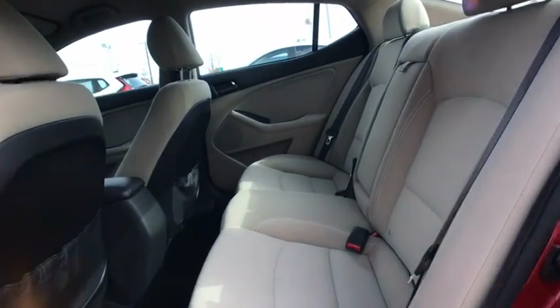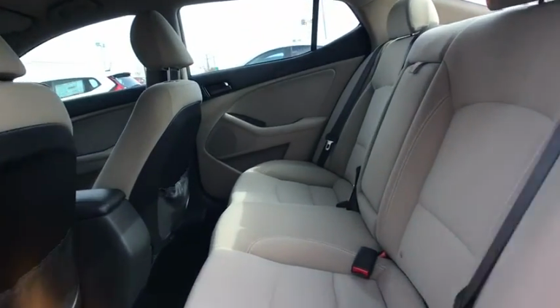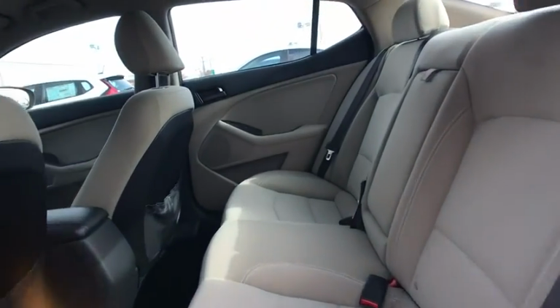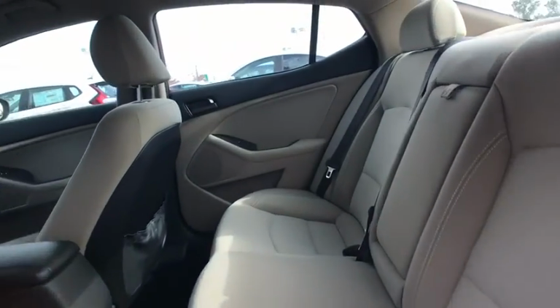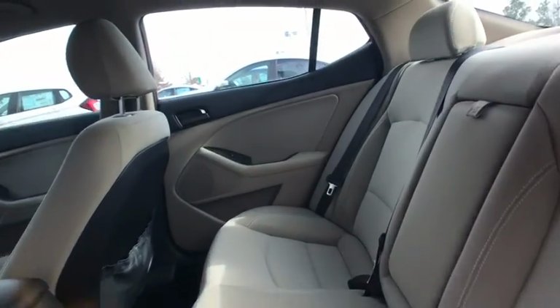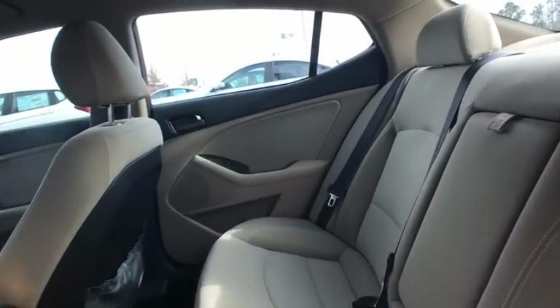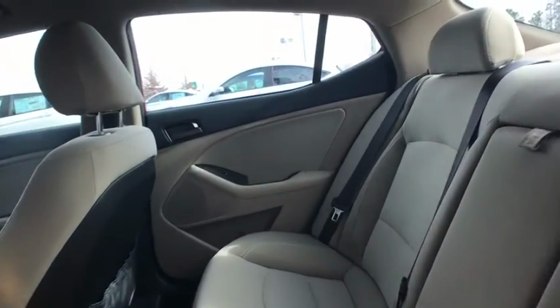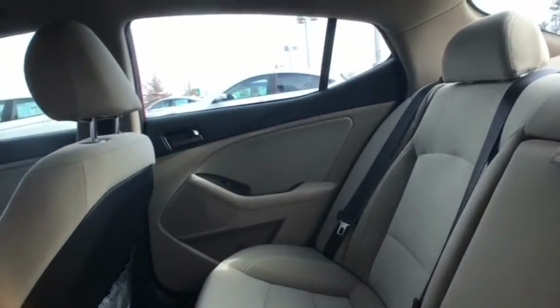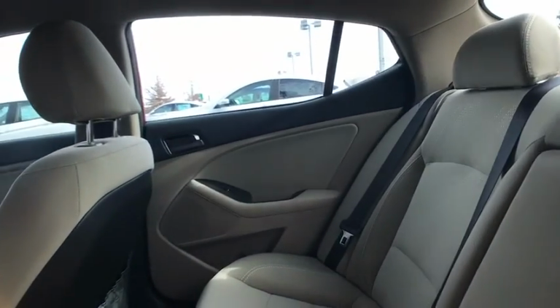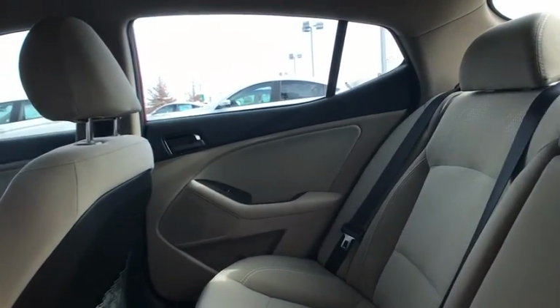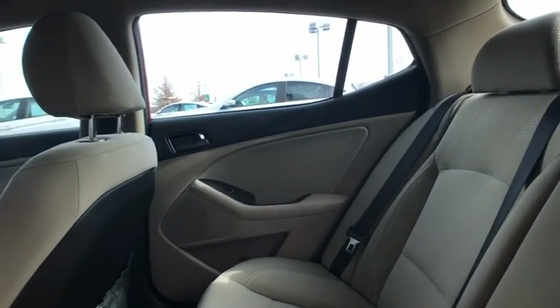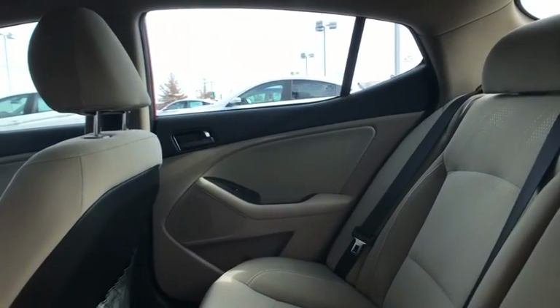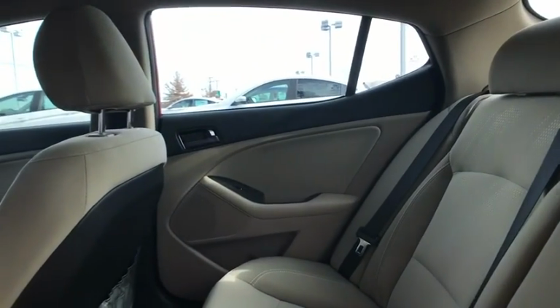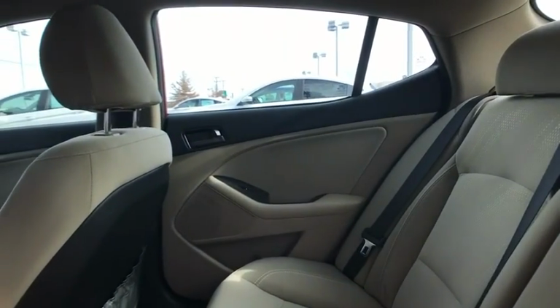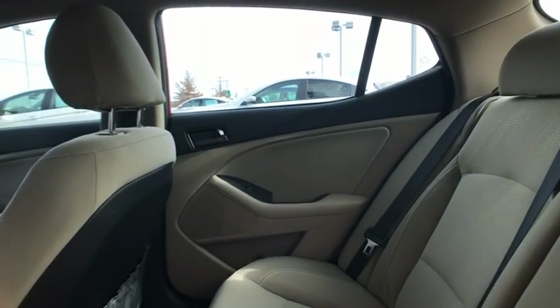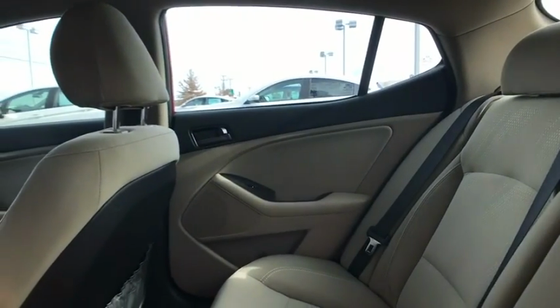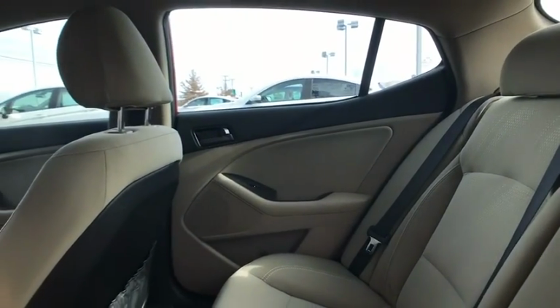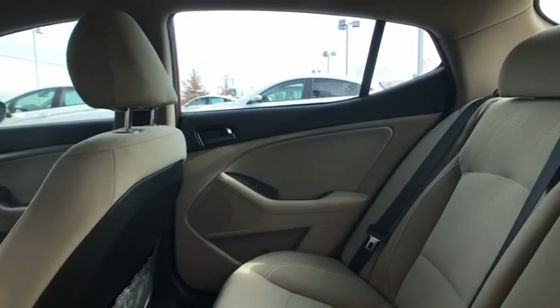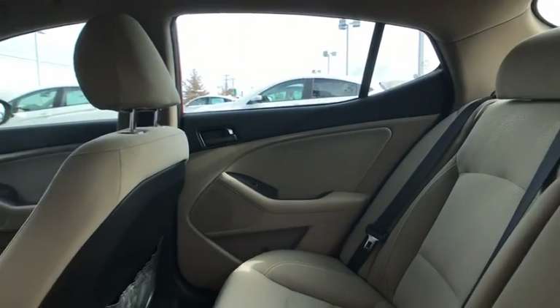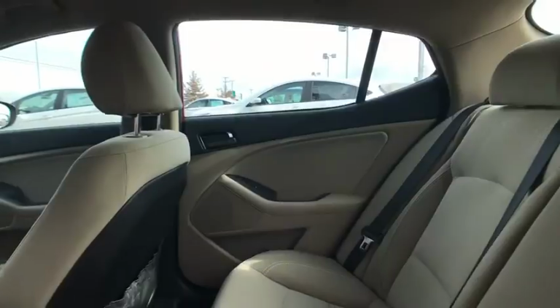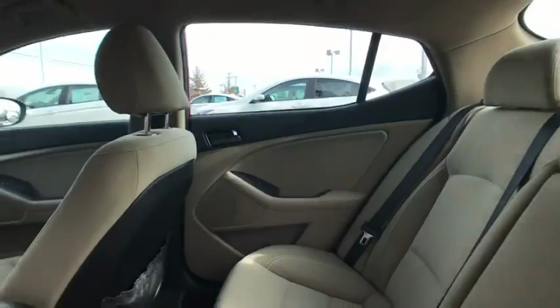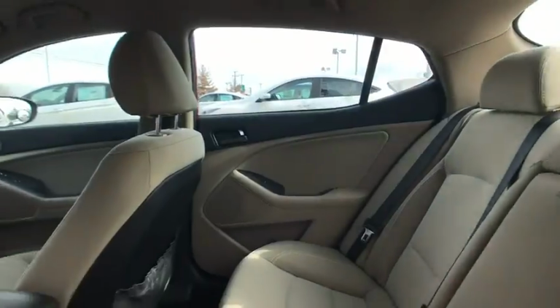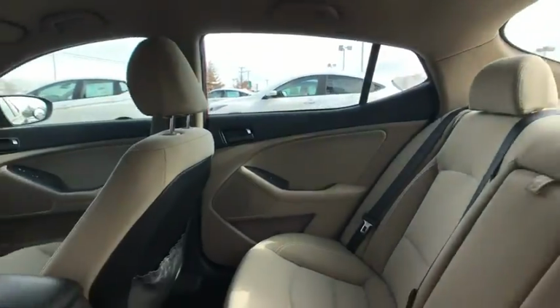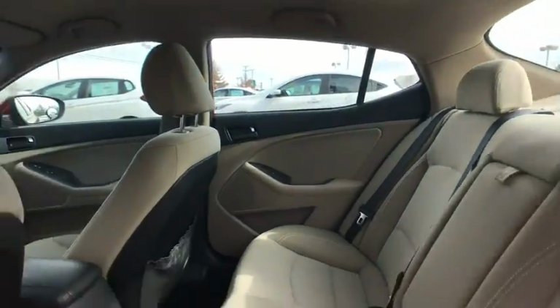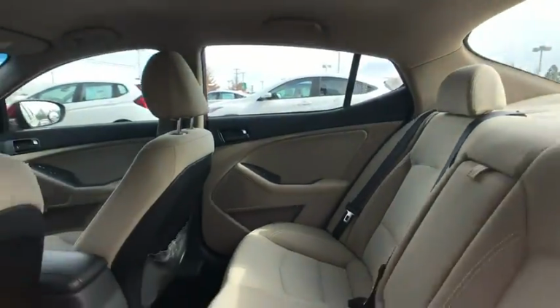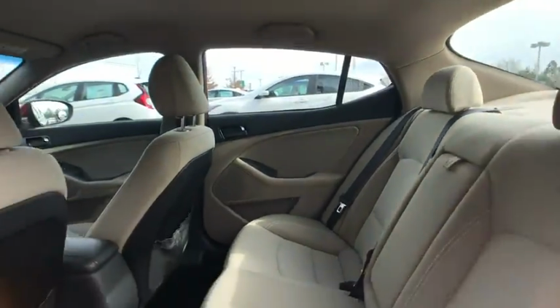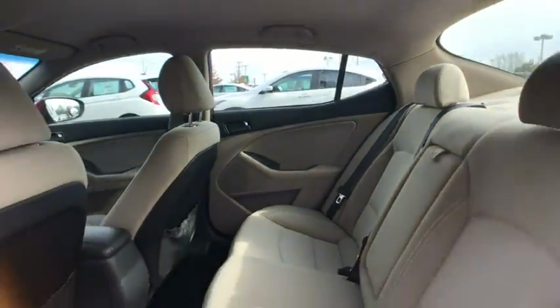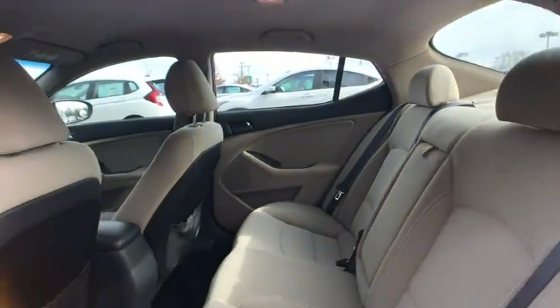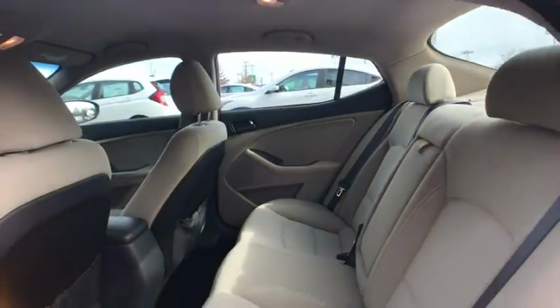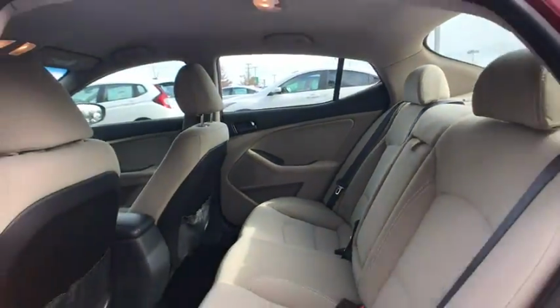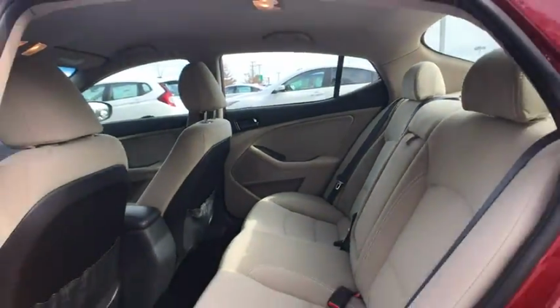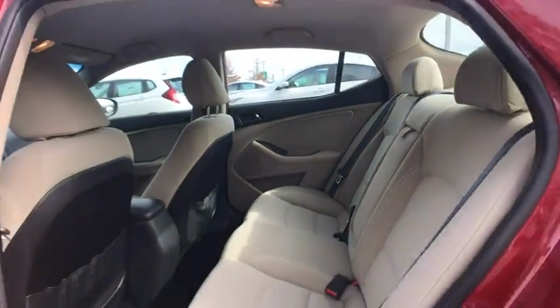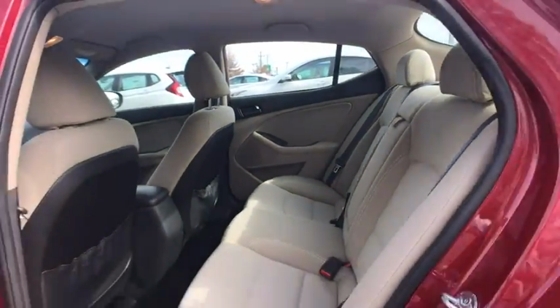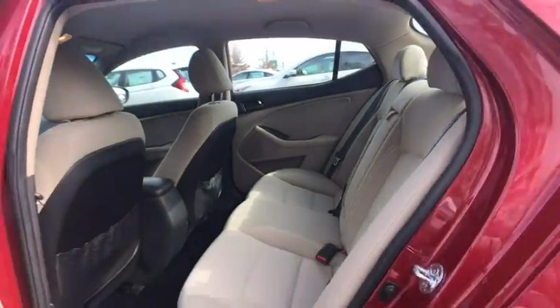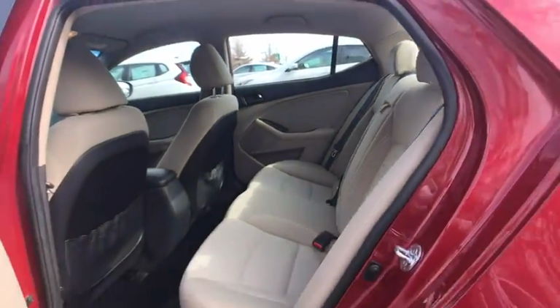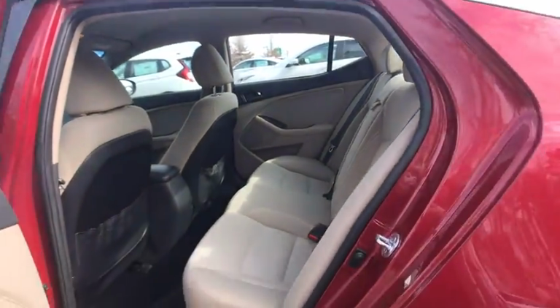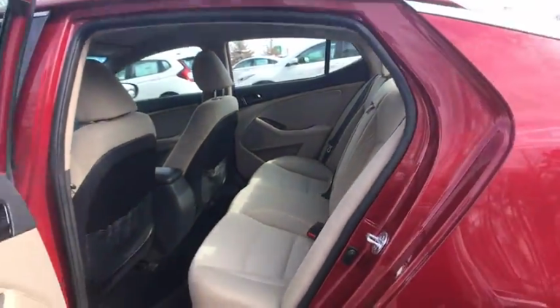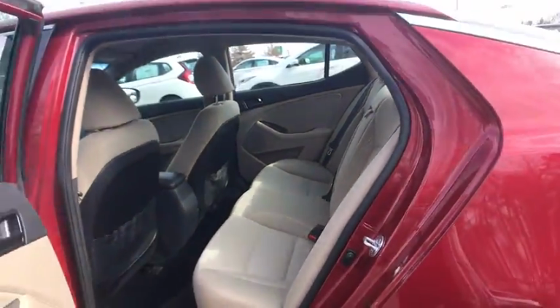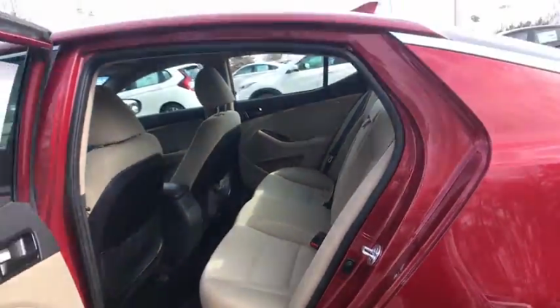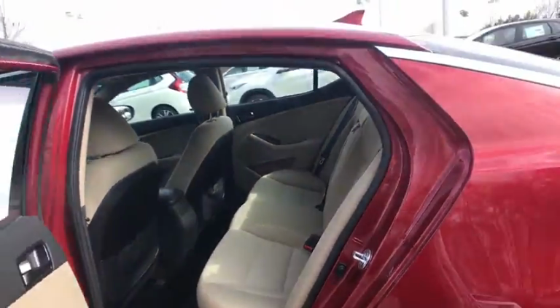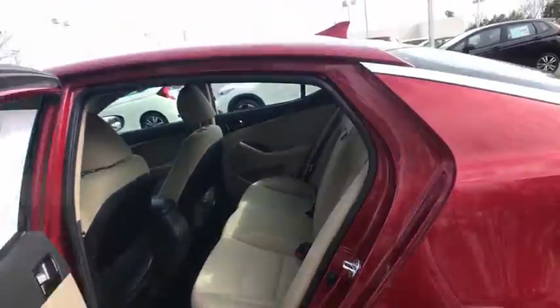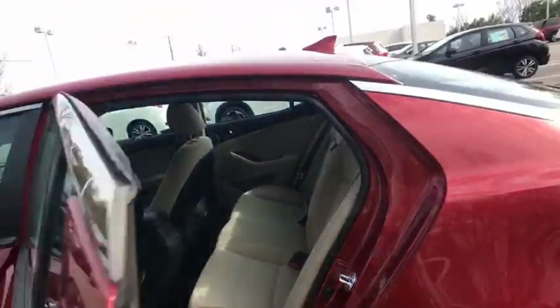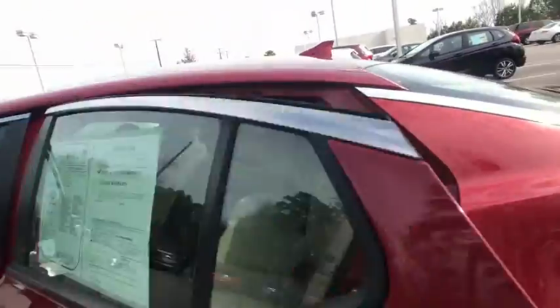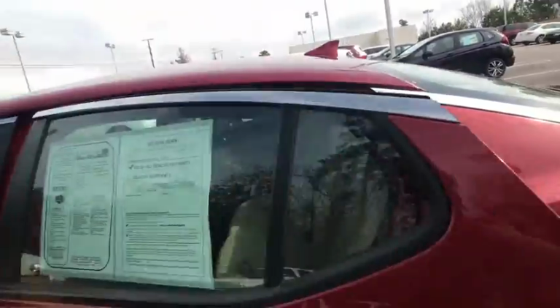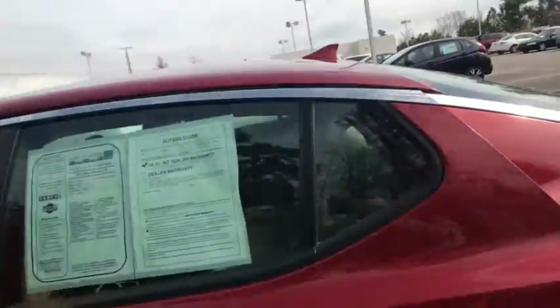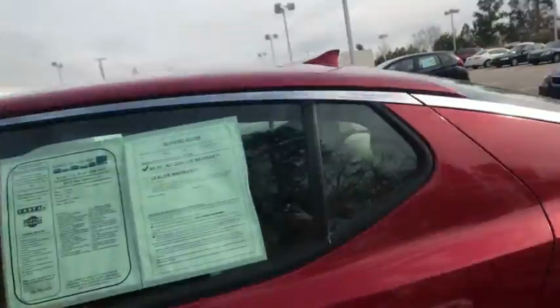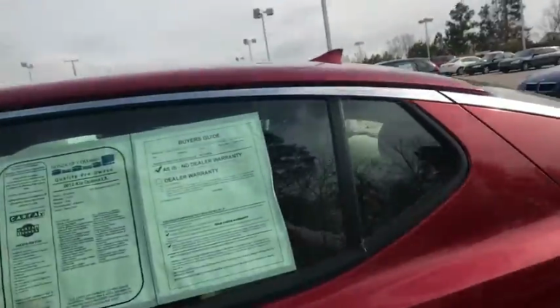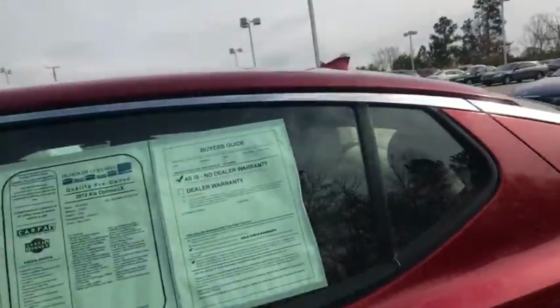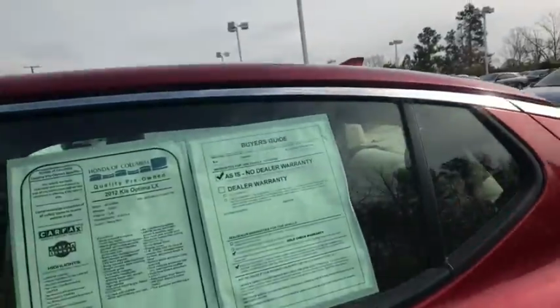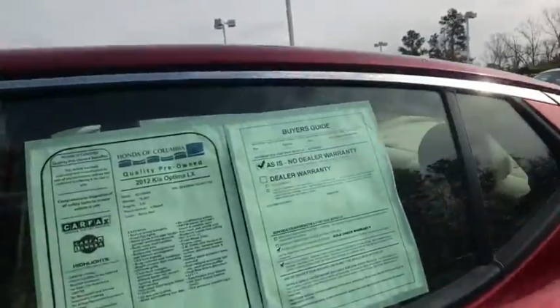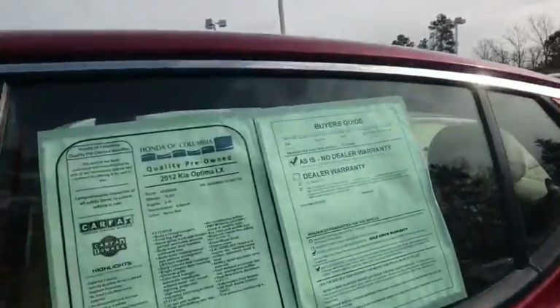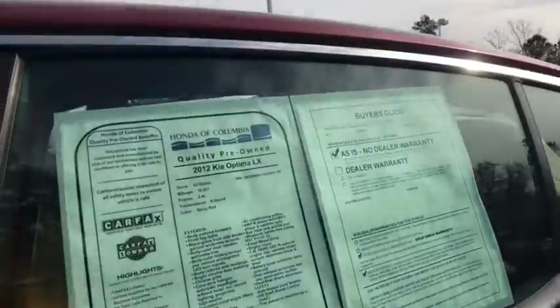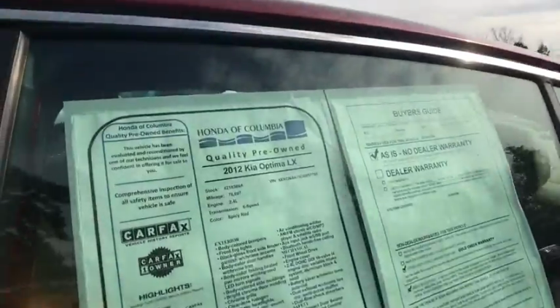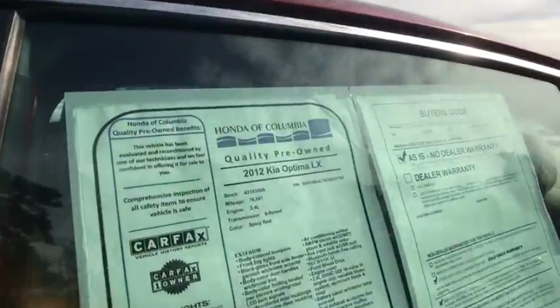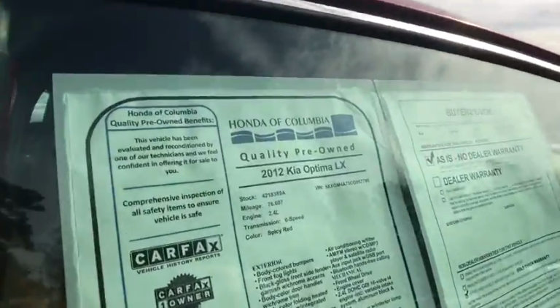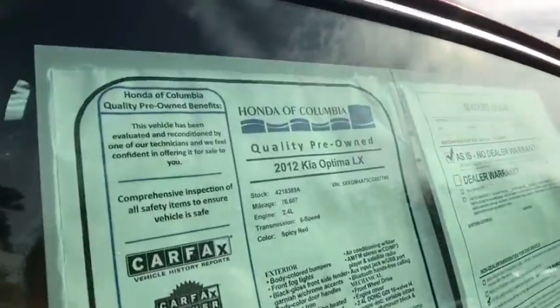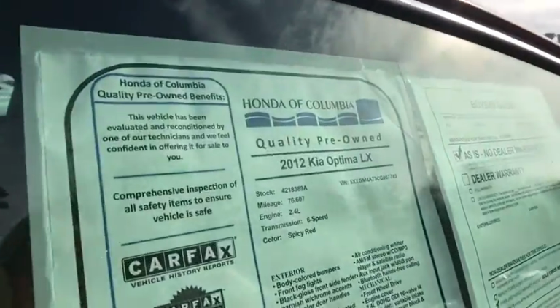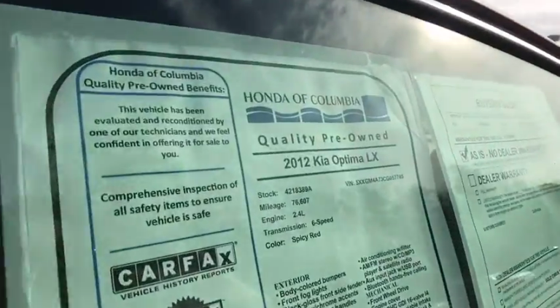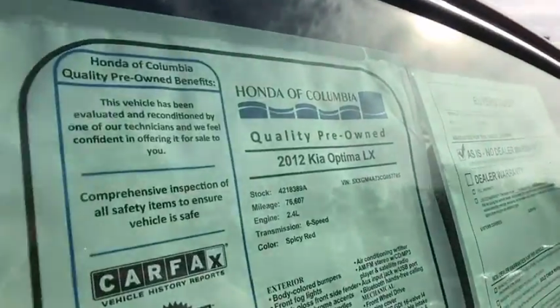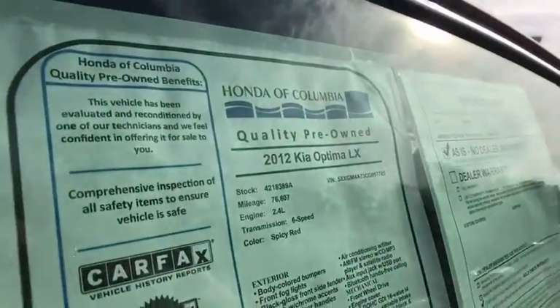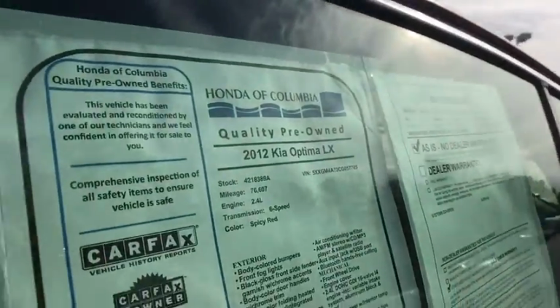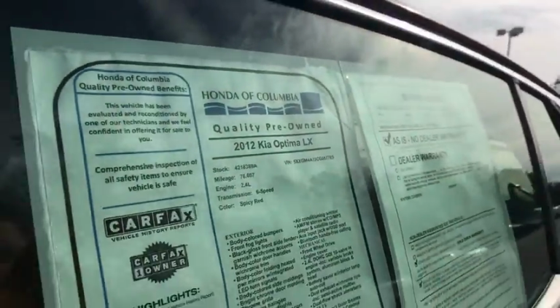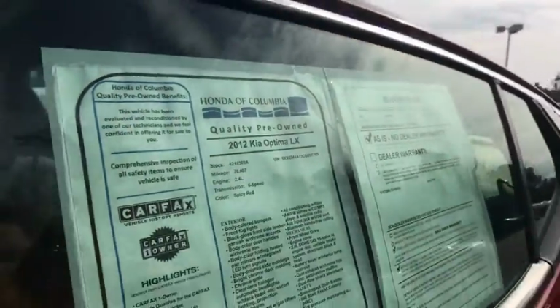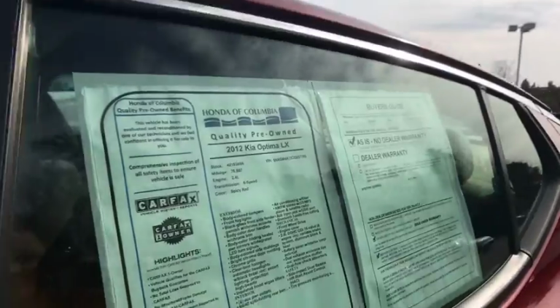Remote keyless entry, brake assist, panic alarm, tachometer, overhead console, driver vanity mirror, front reading lamp.